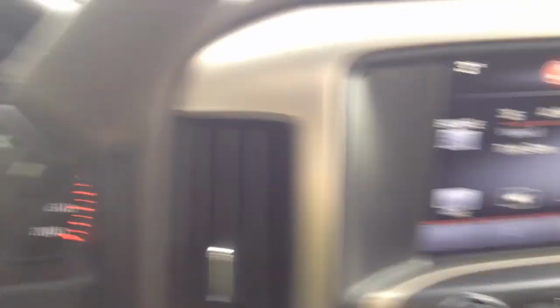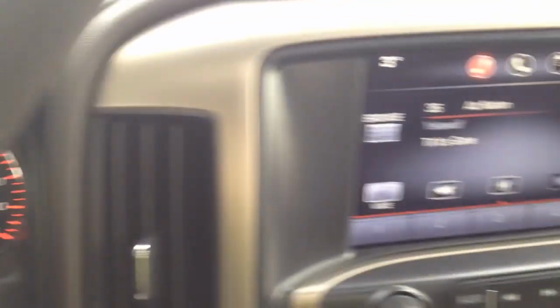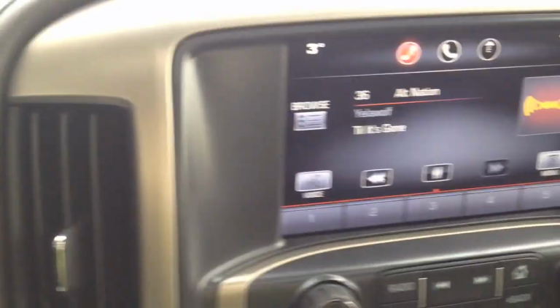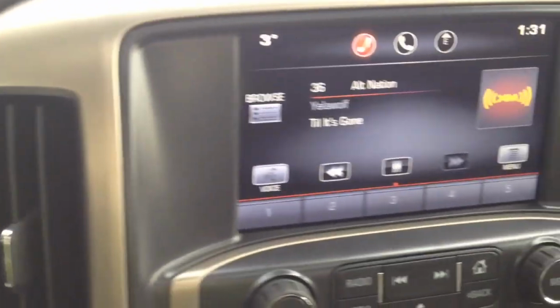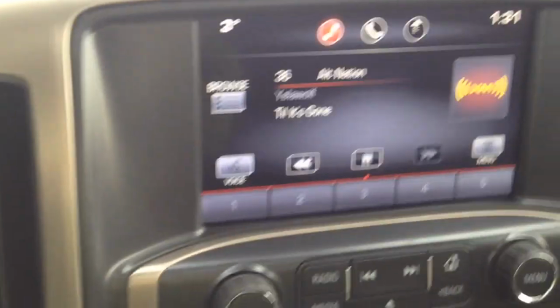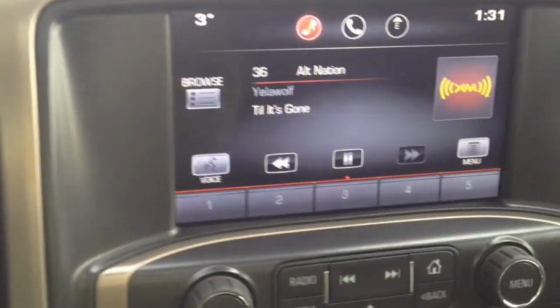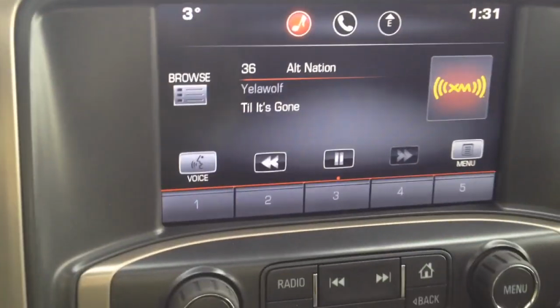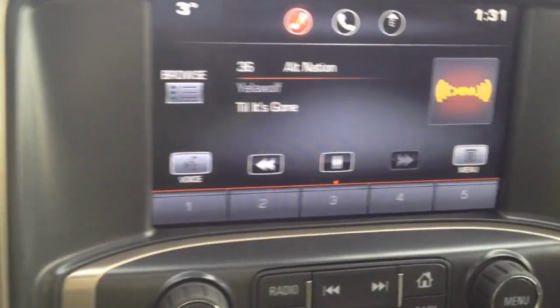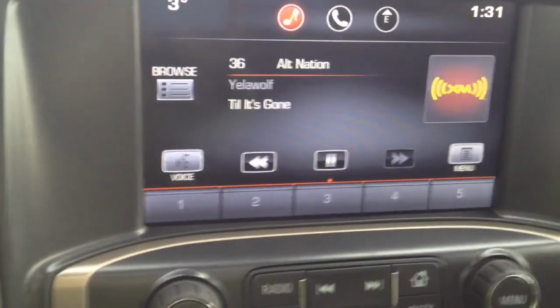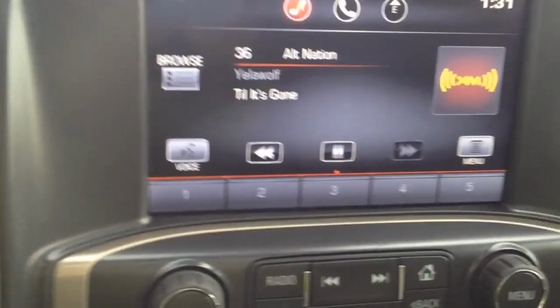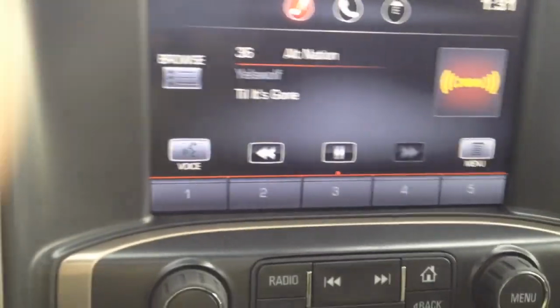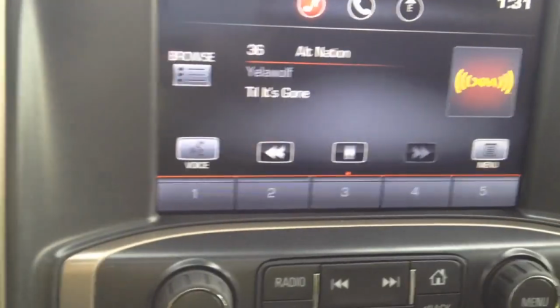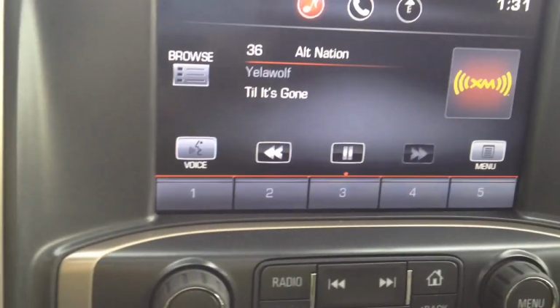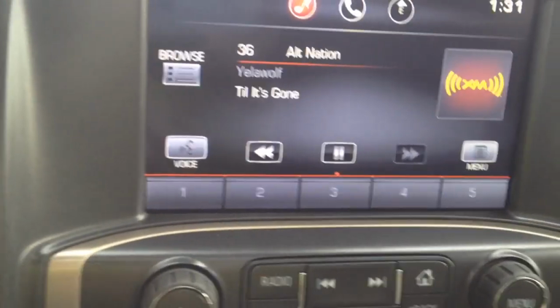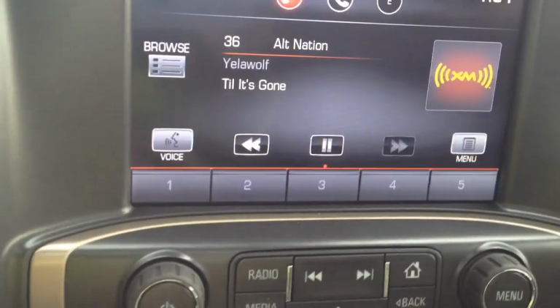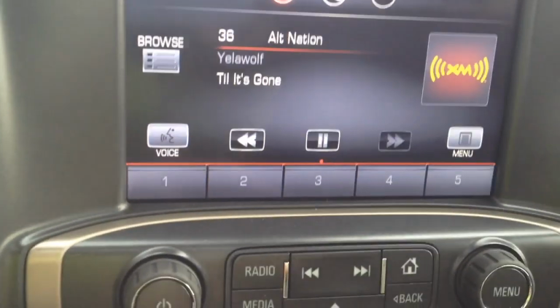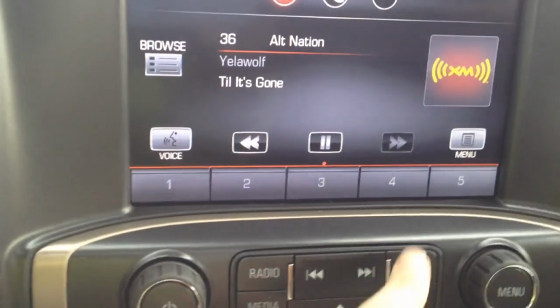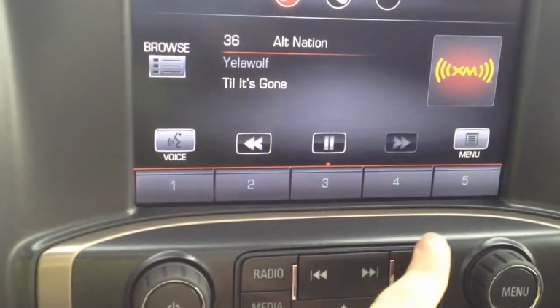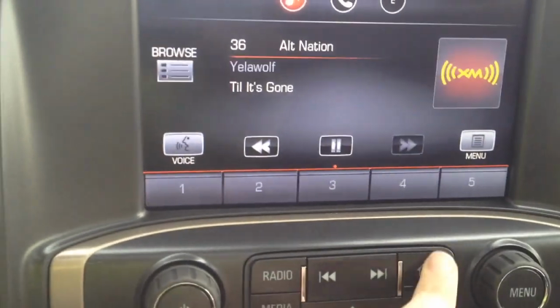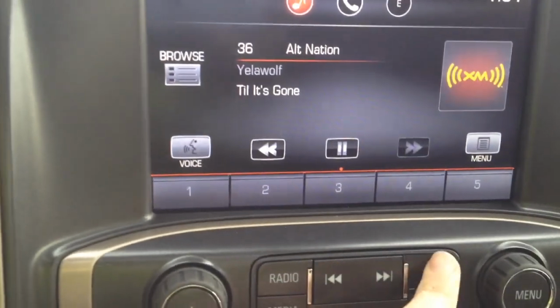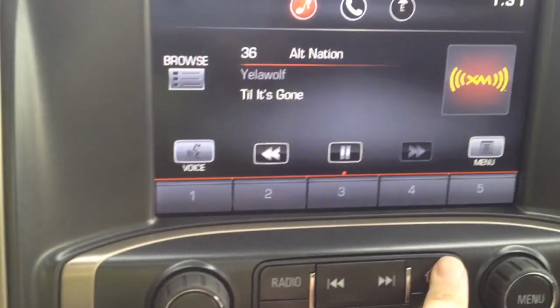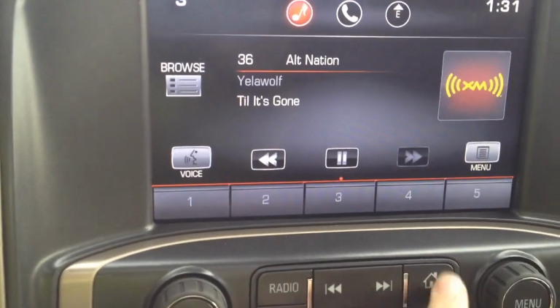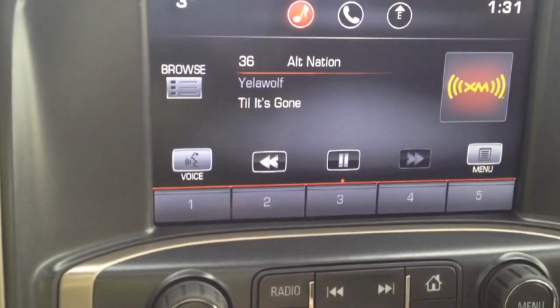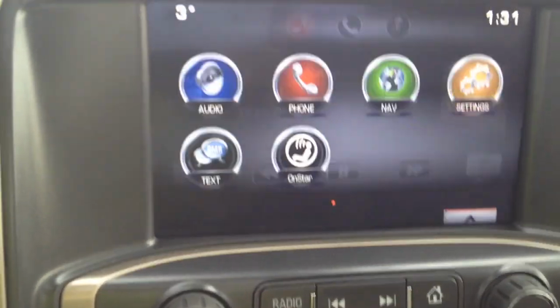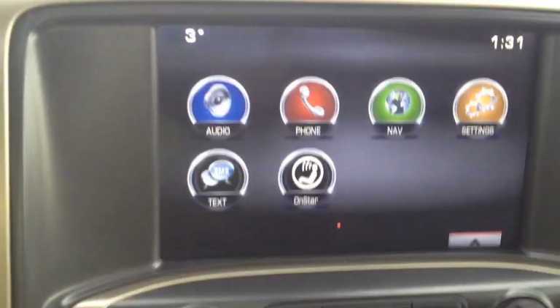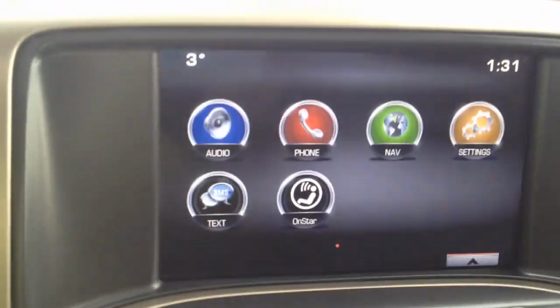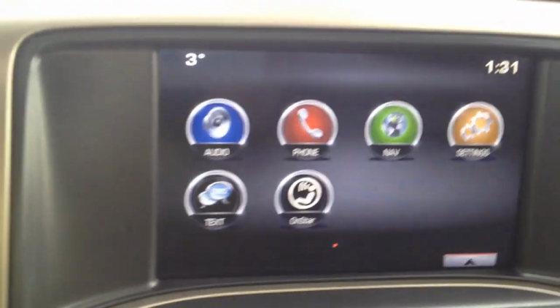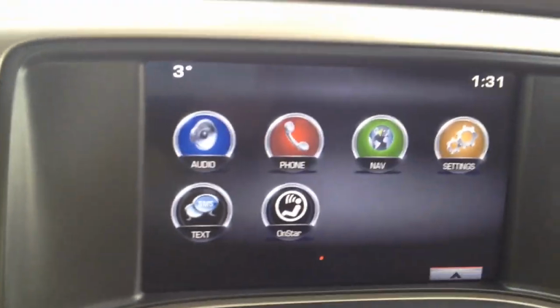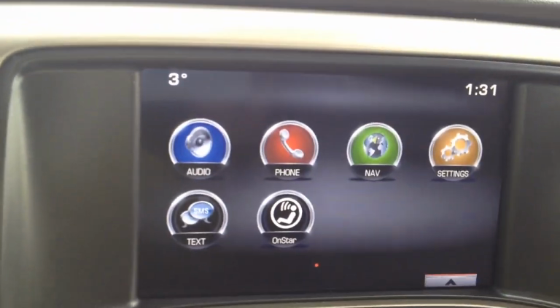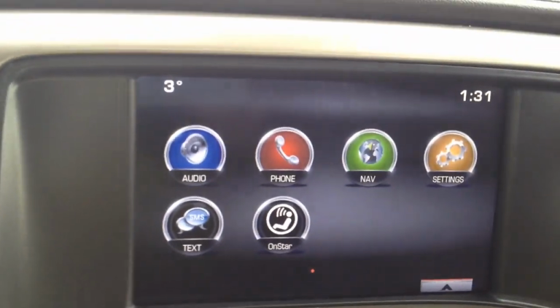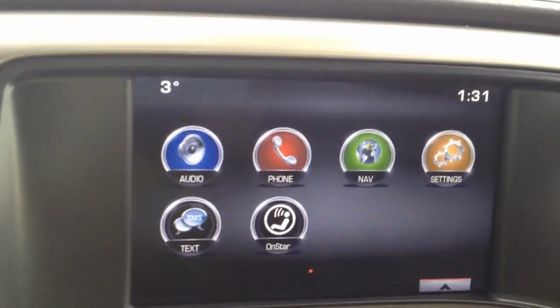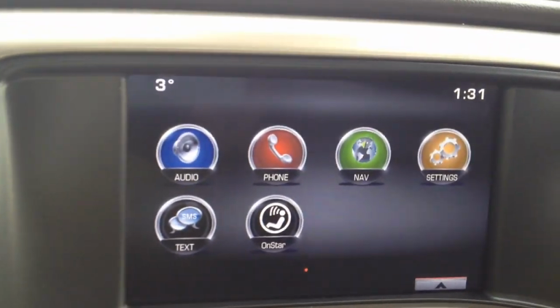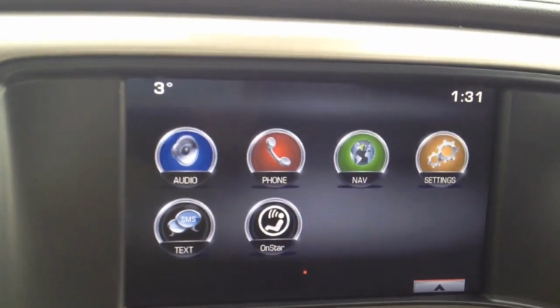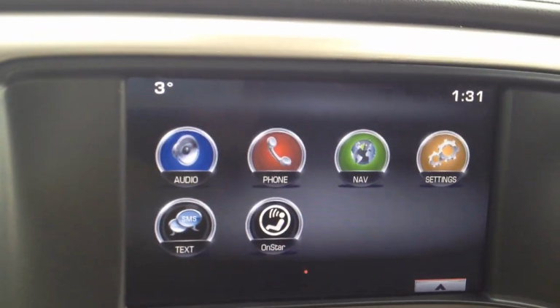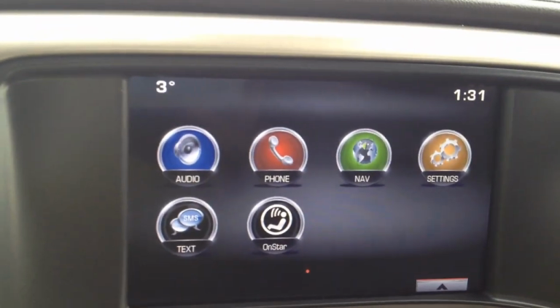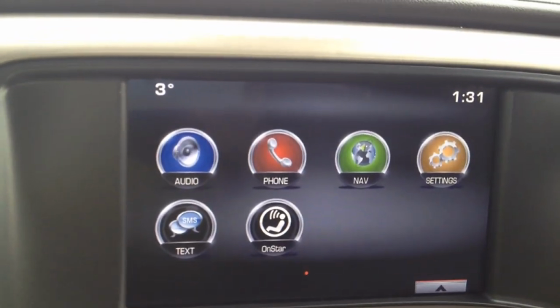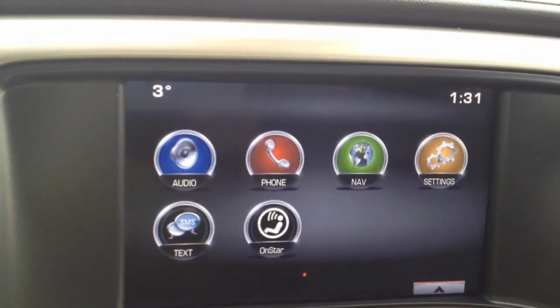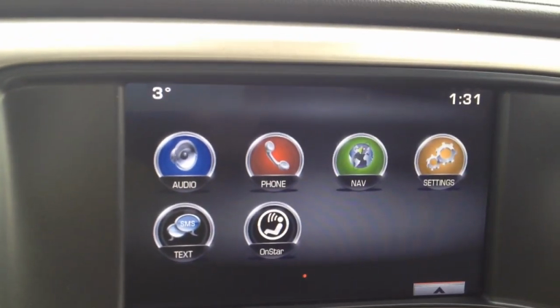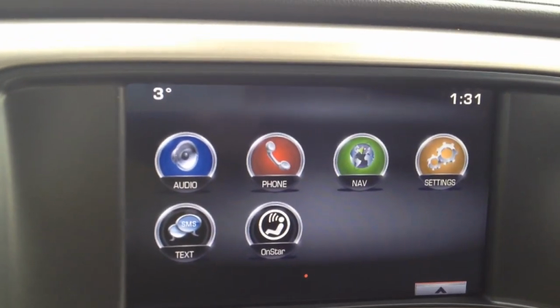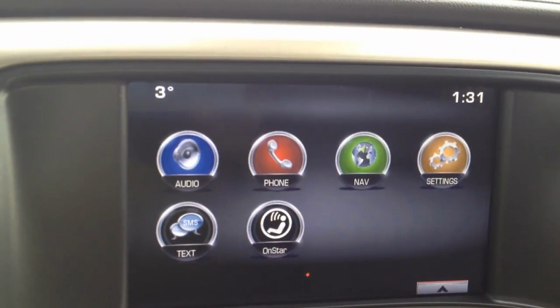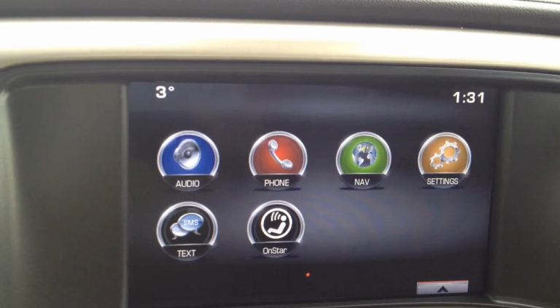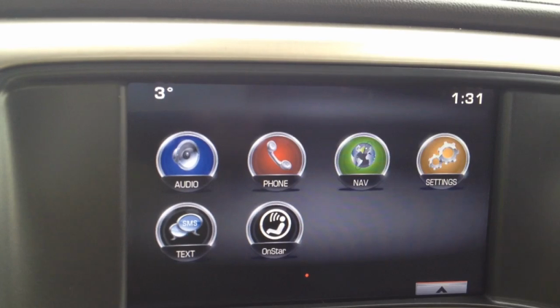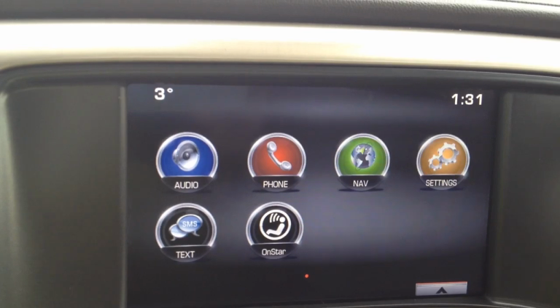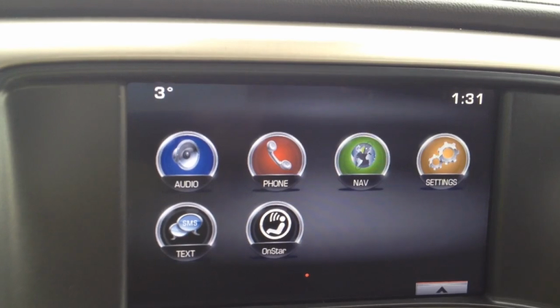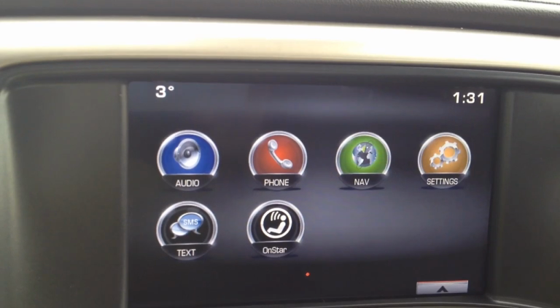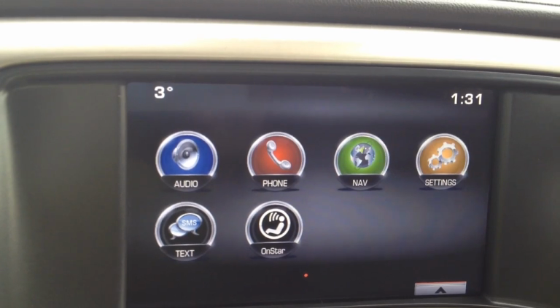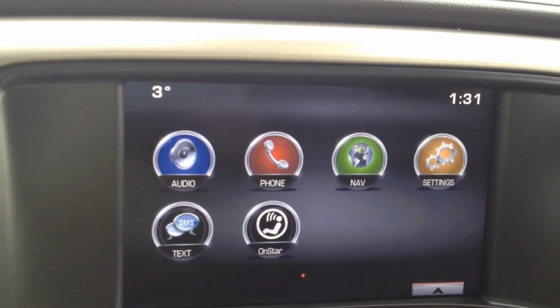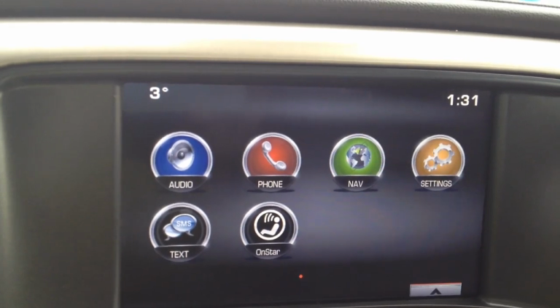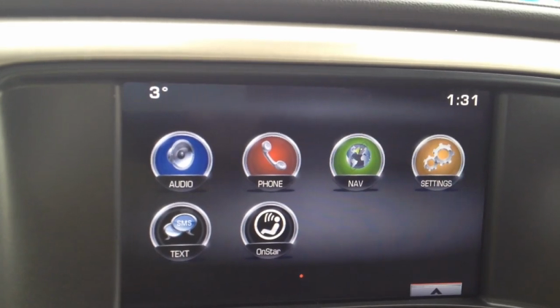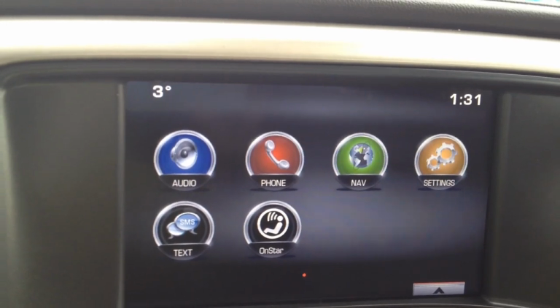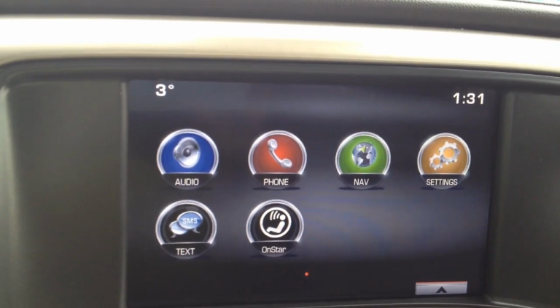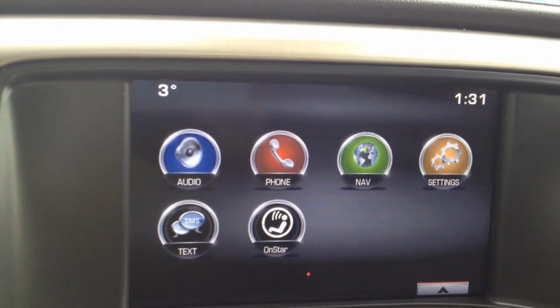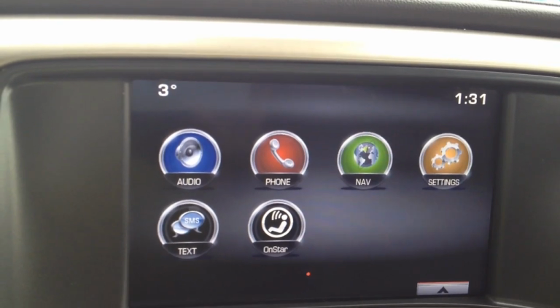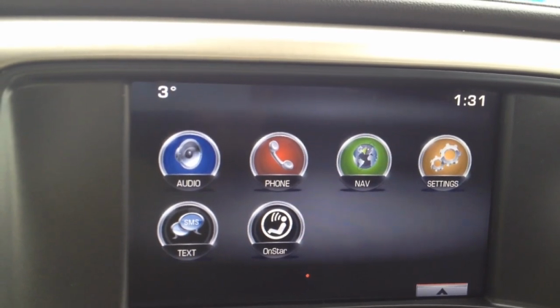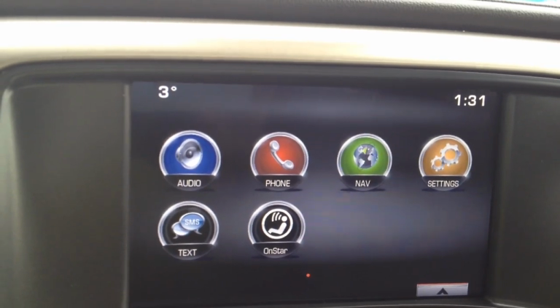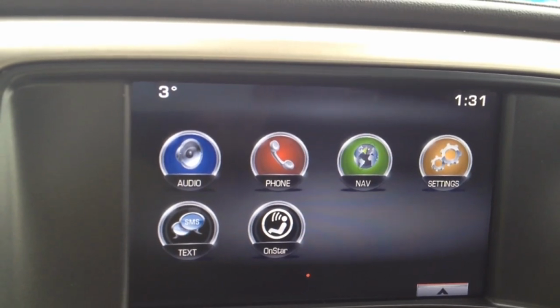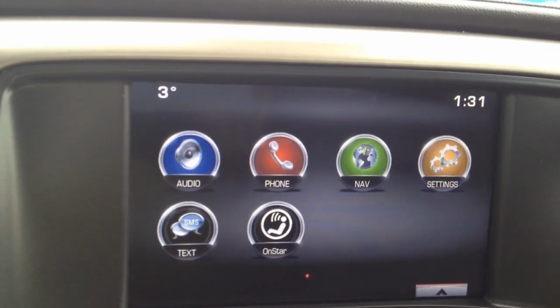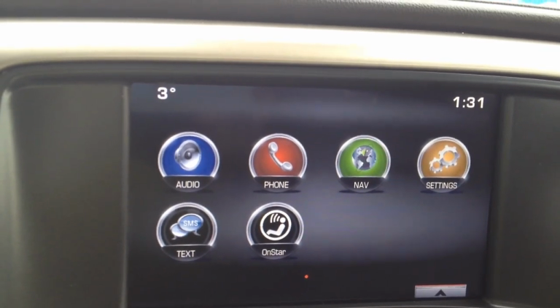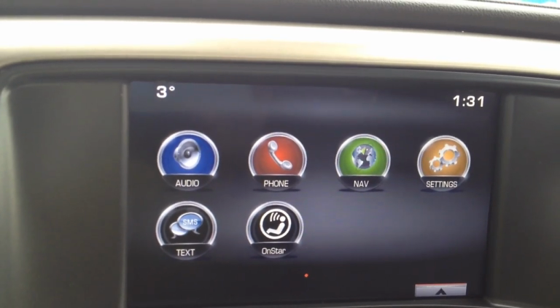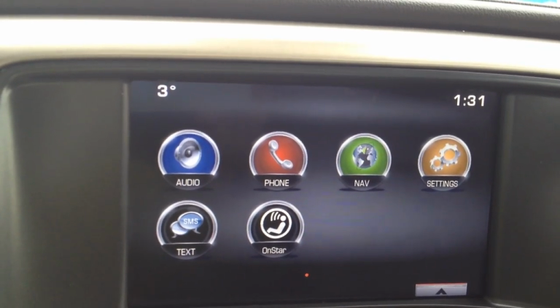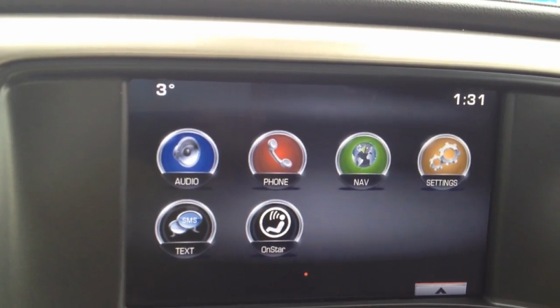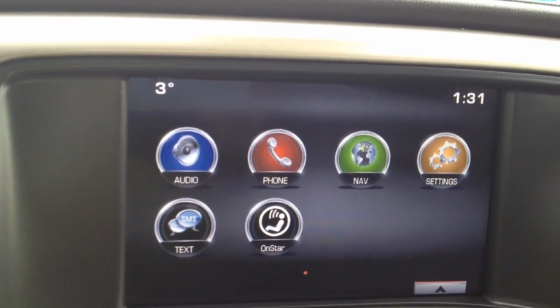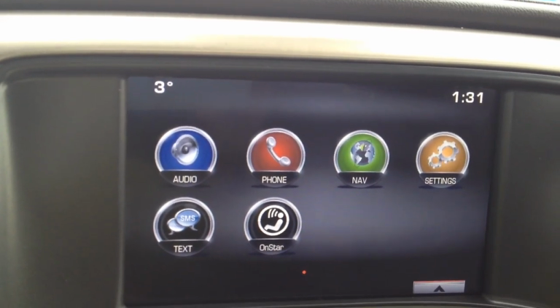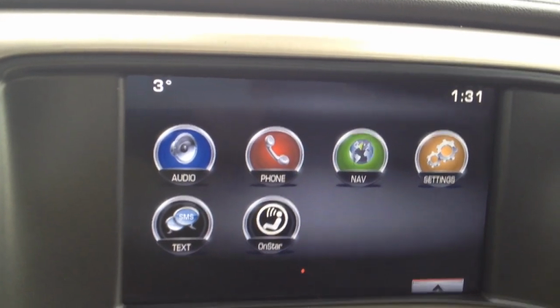The main screen is powered by IntelliLink. If we hit the home button here we have audio, phone, navigation, settings, SMS text, and OnStar calling.